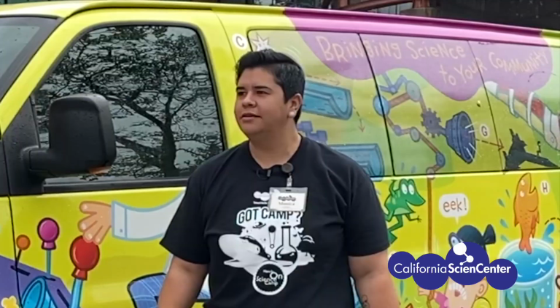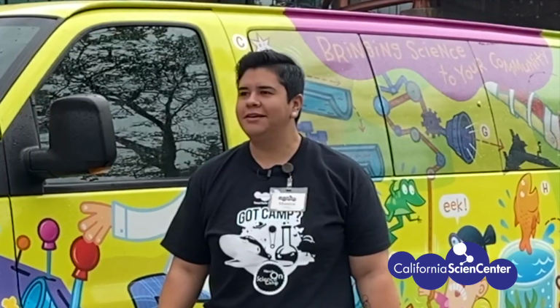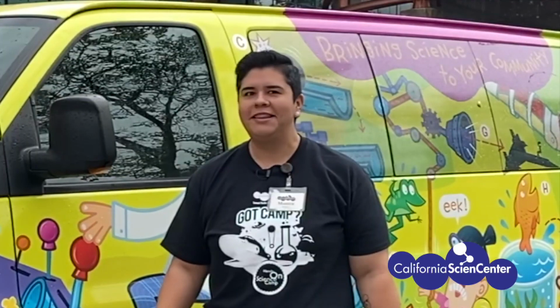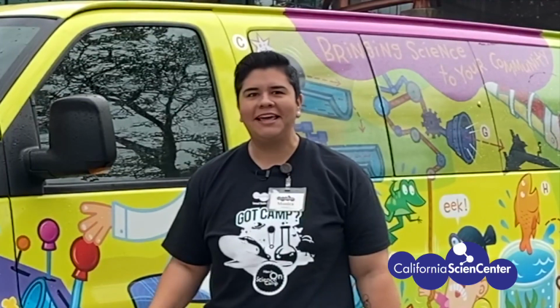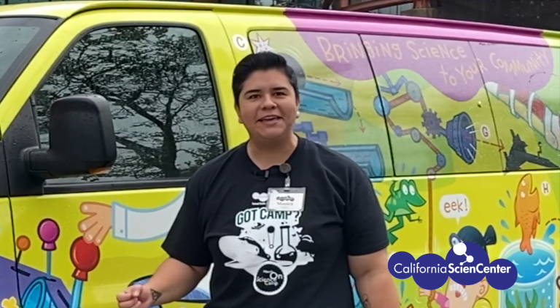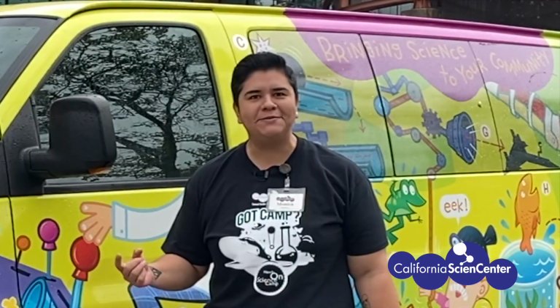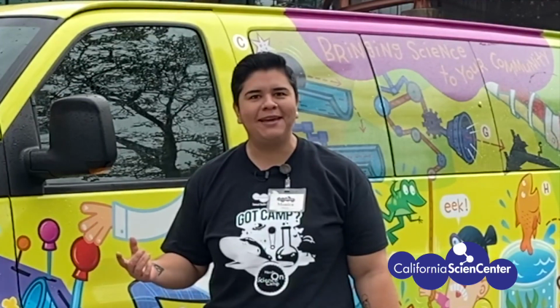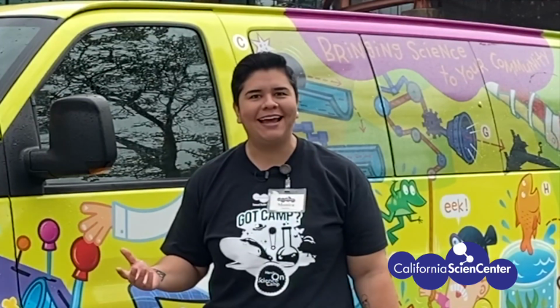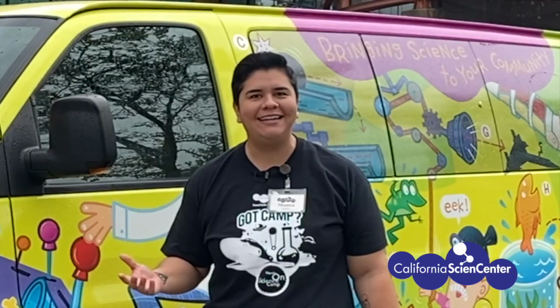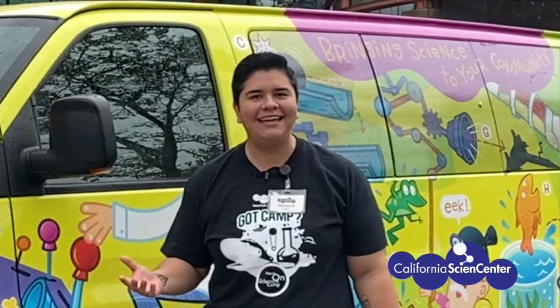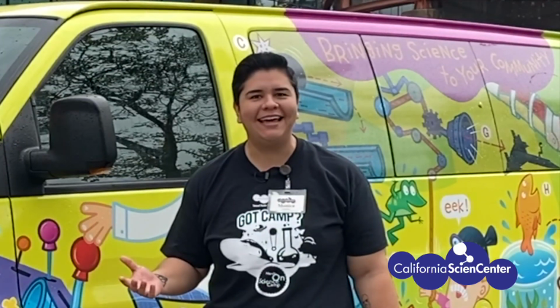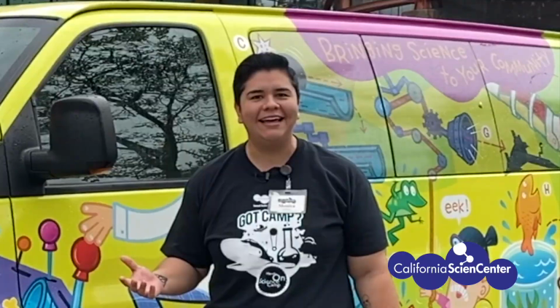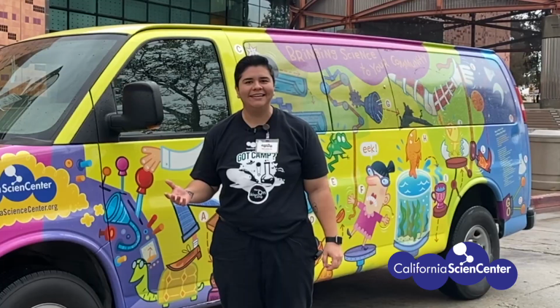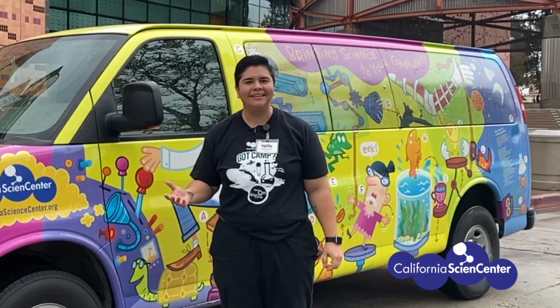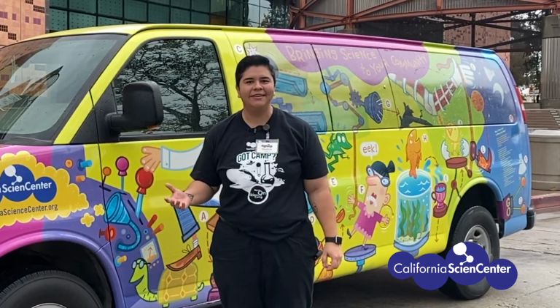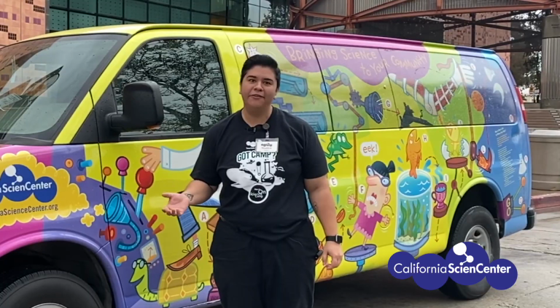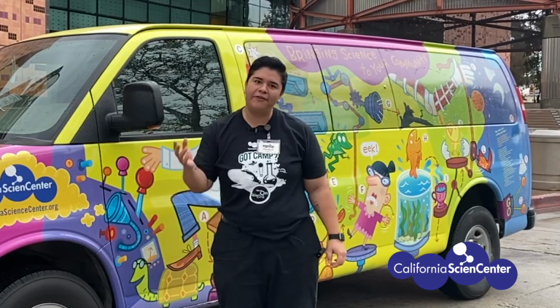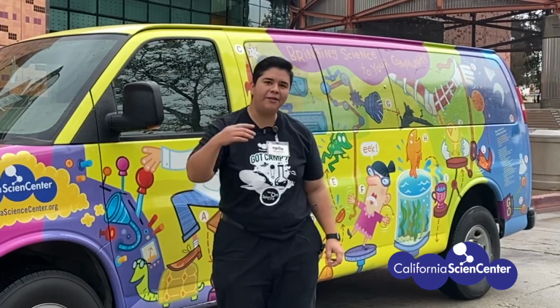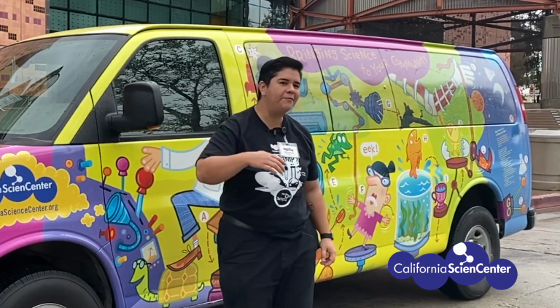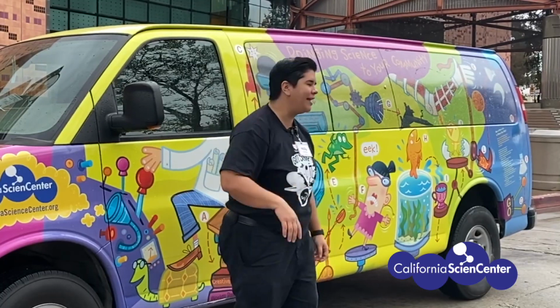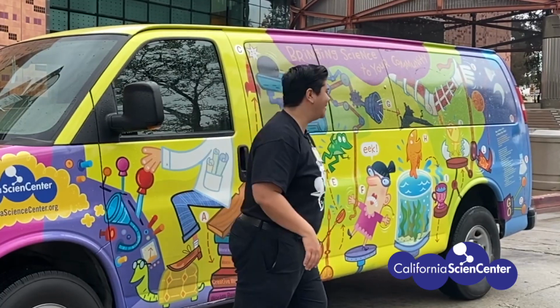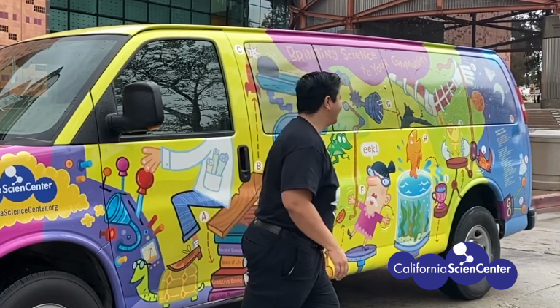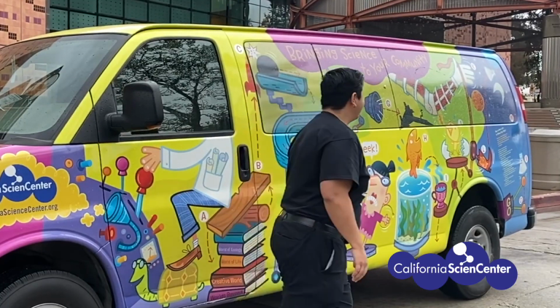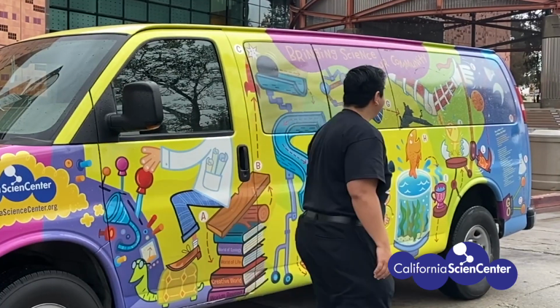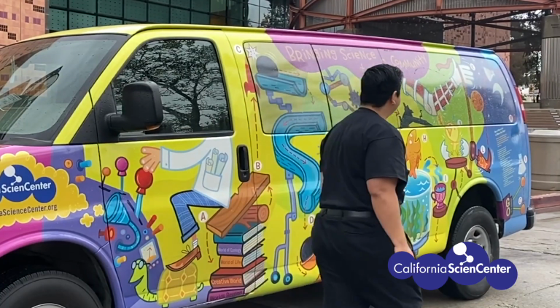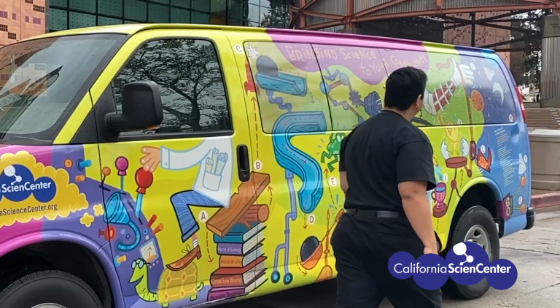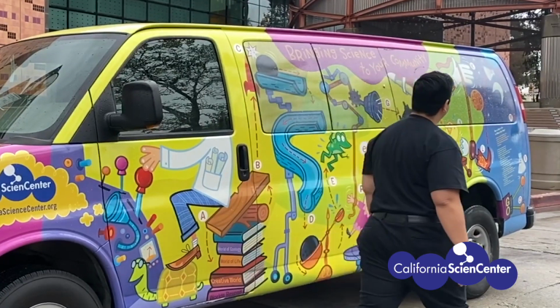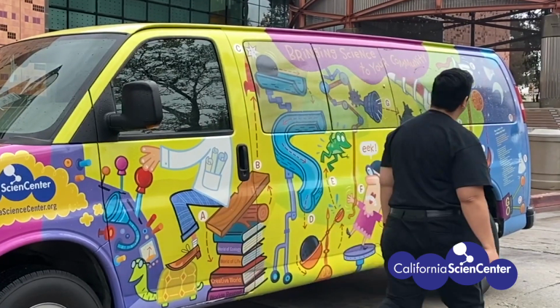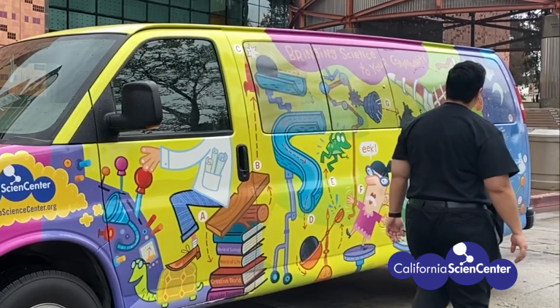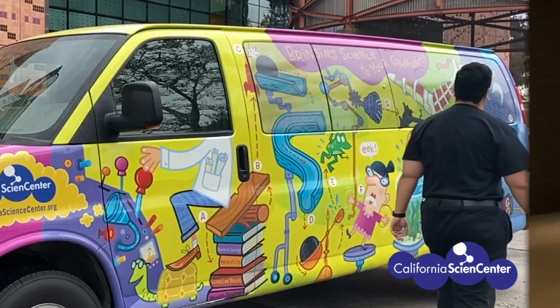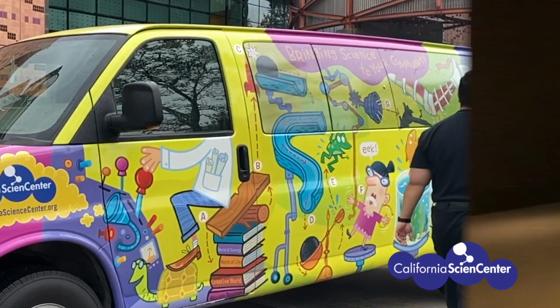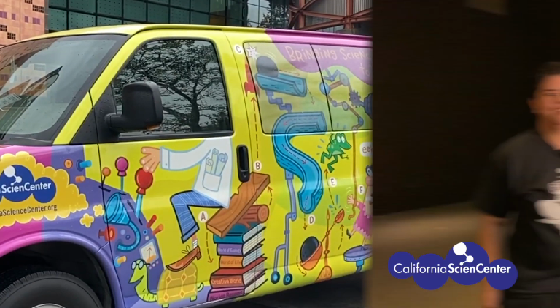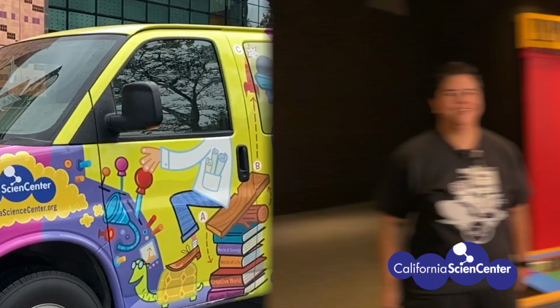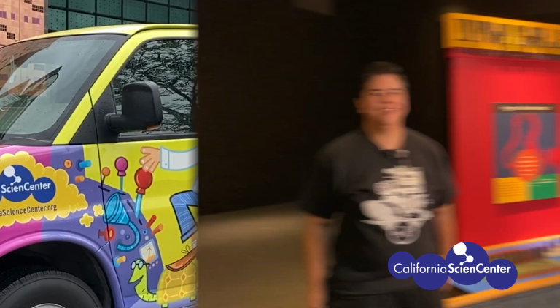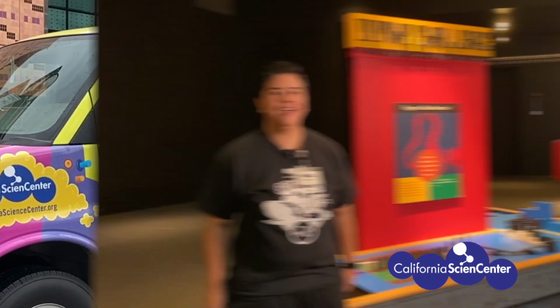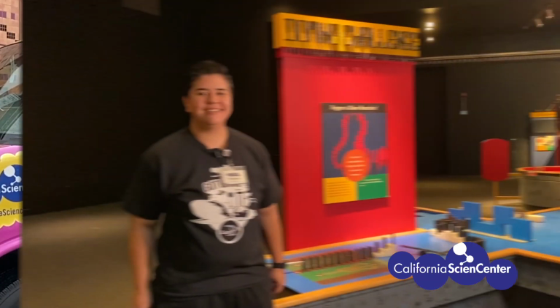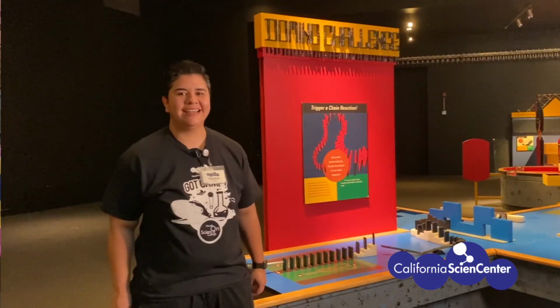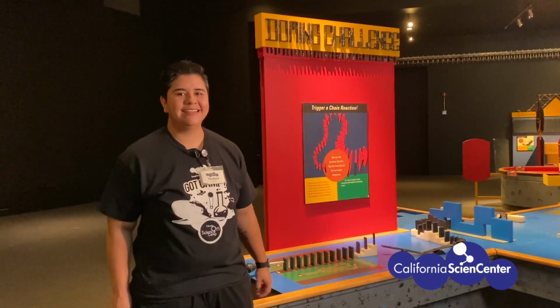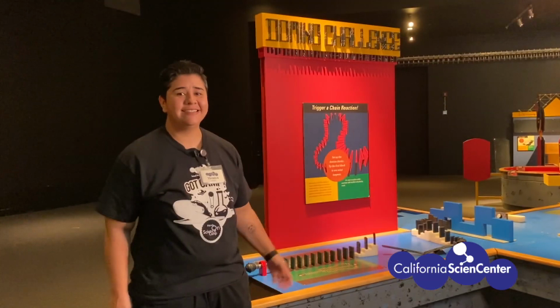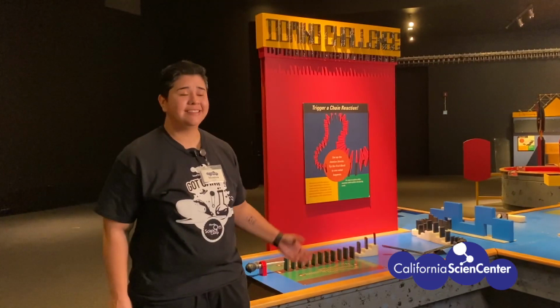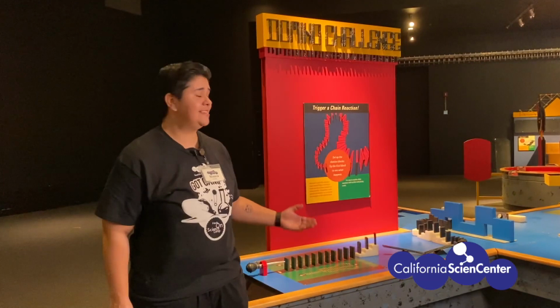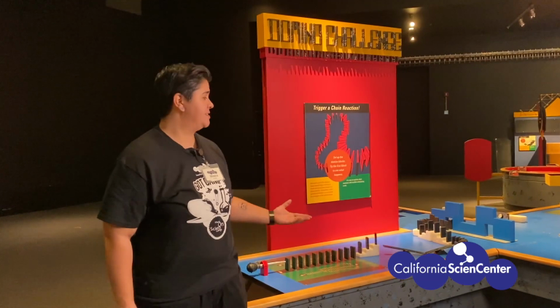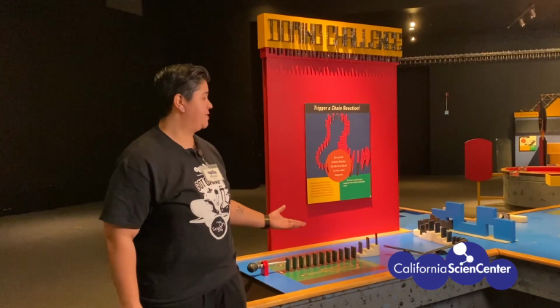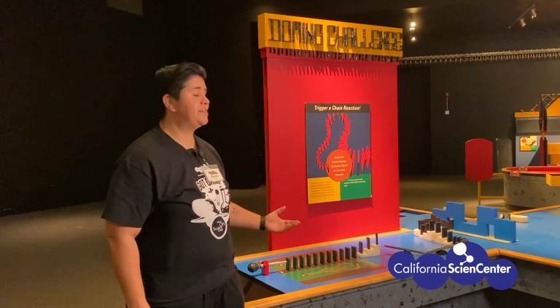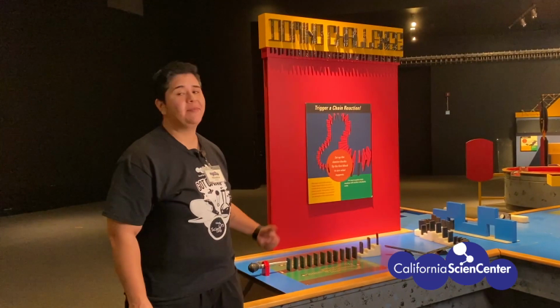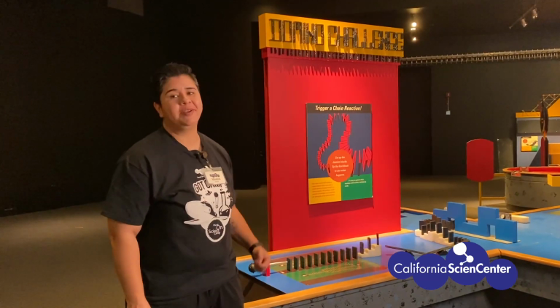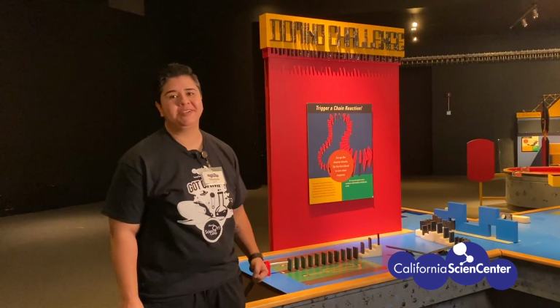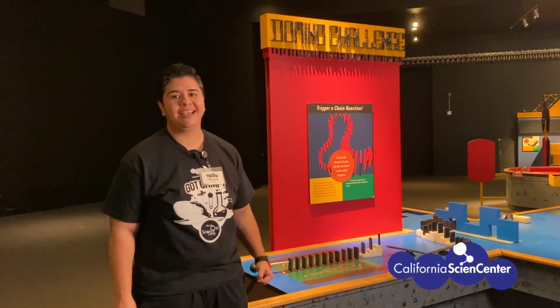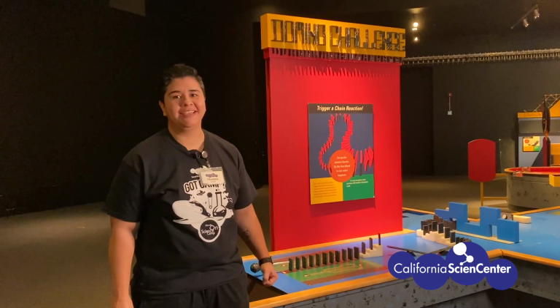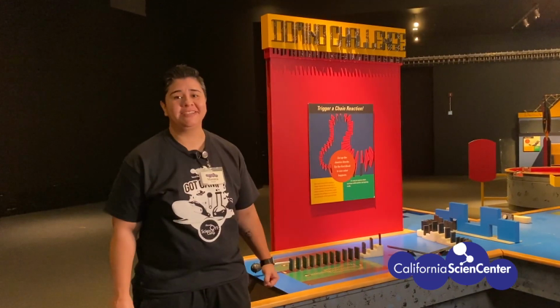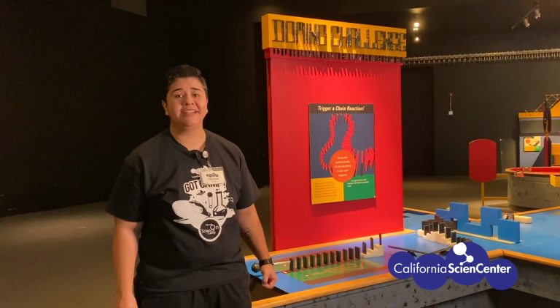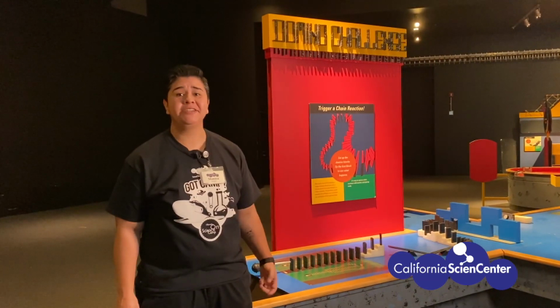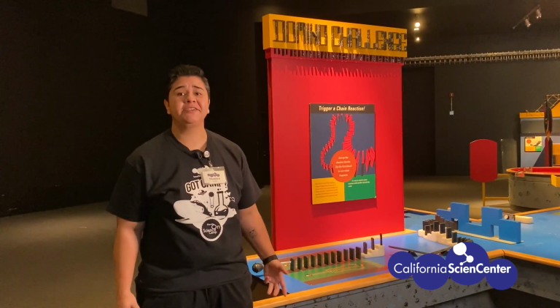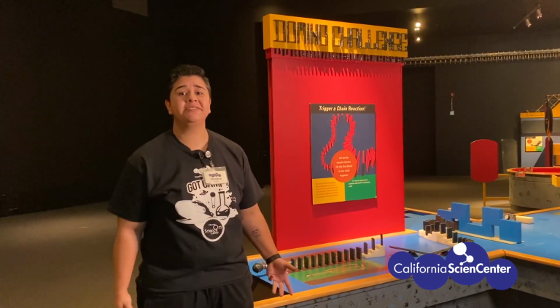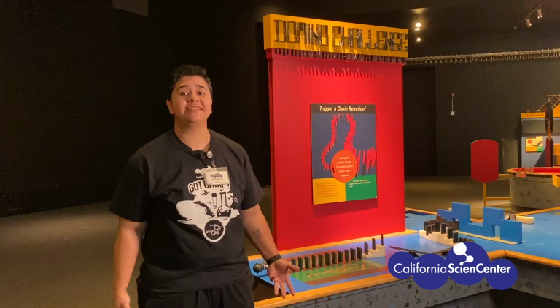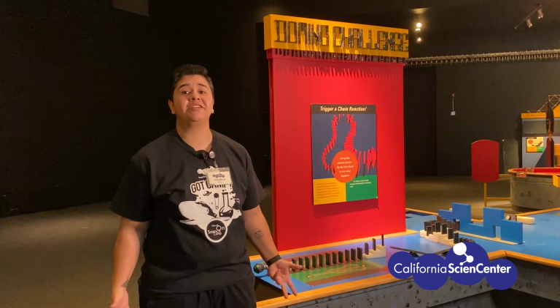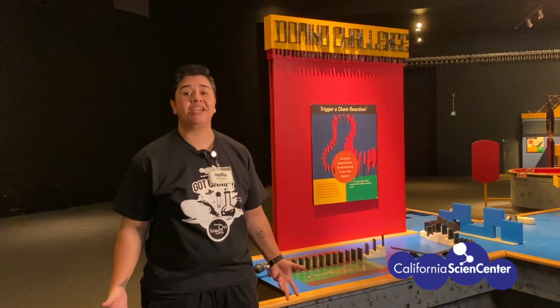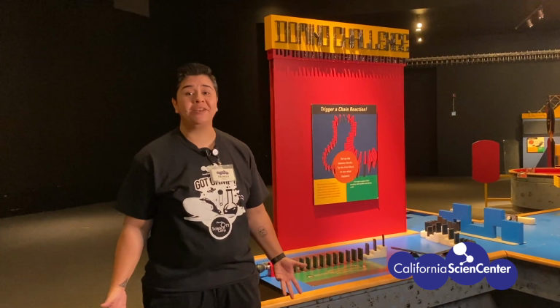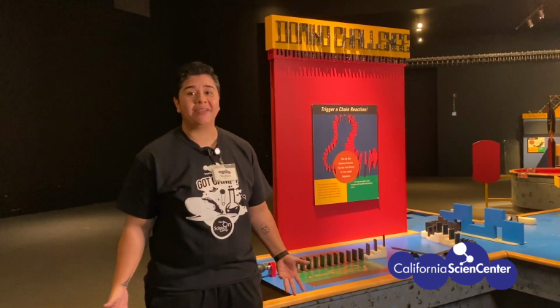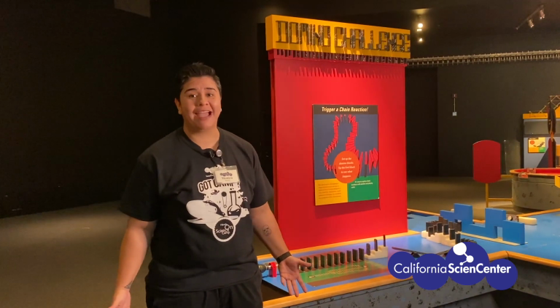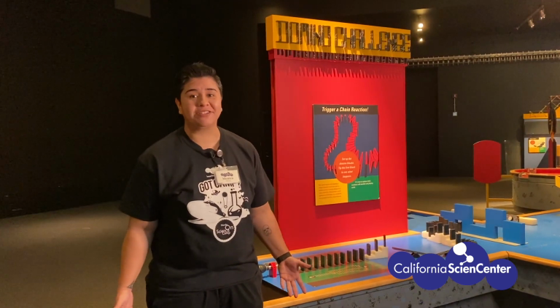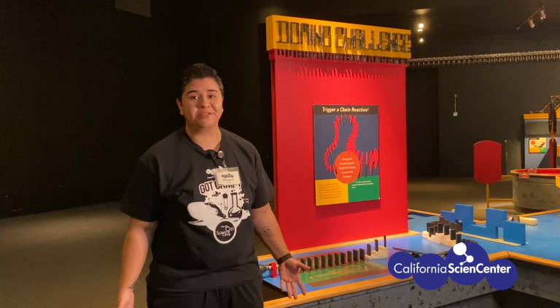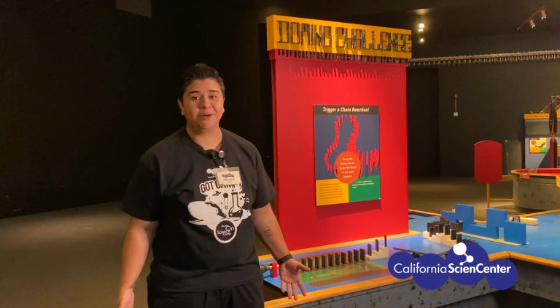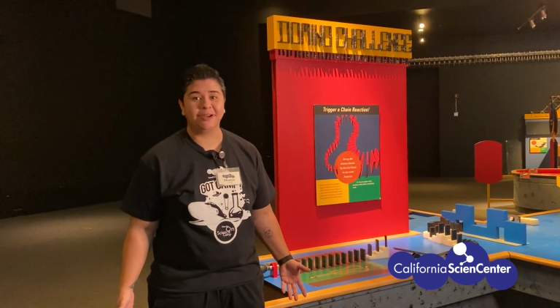It gives me an idea. Follow me! Hi scientists, this is our domino challenge and it shows us how chain reactions work.